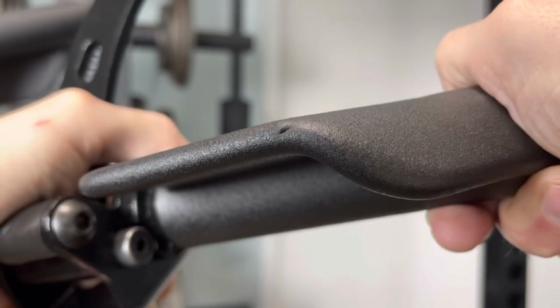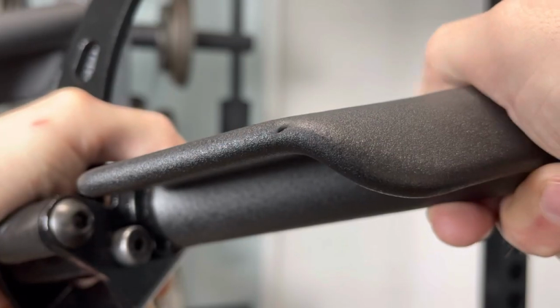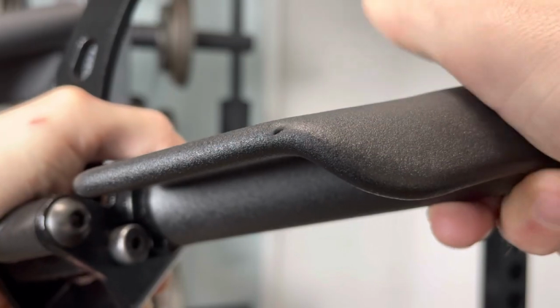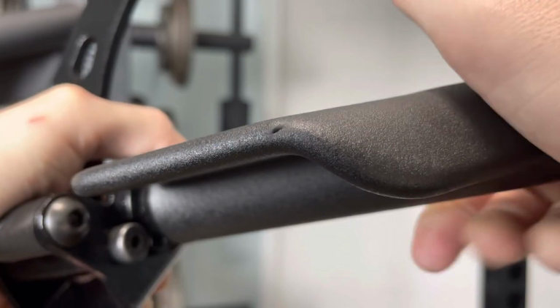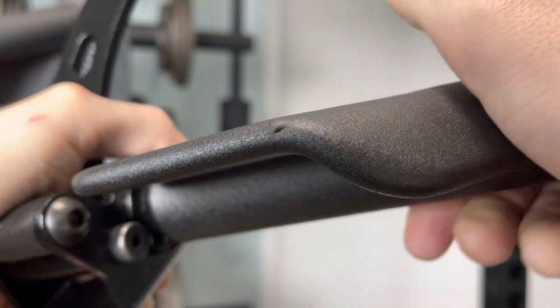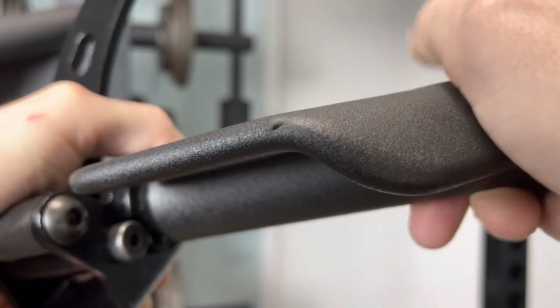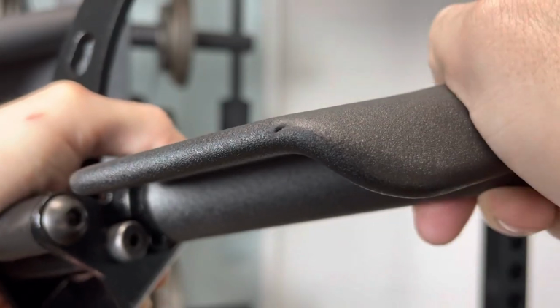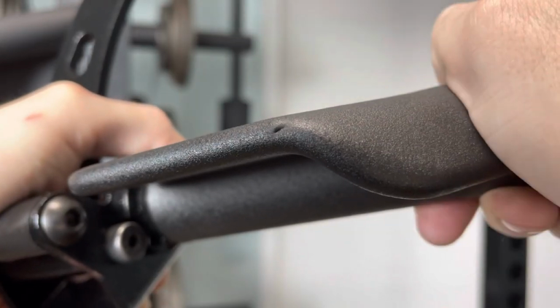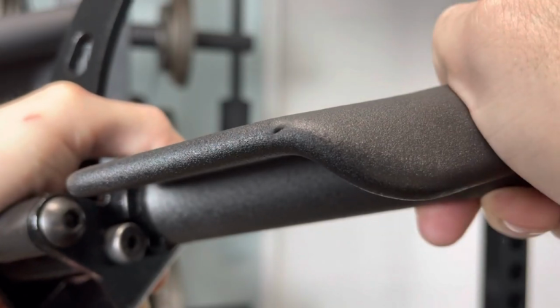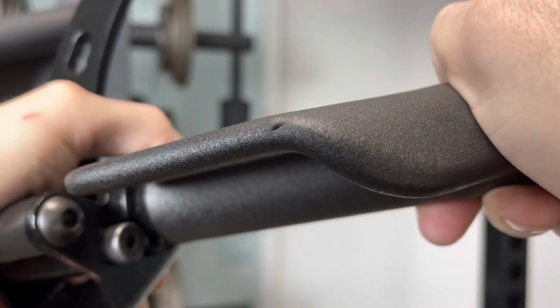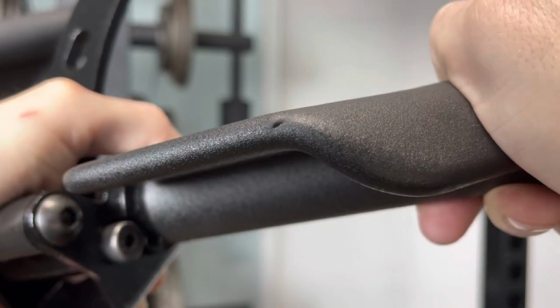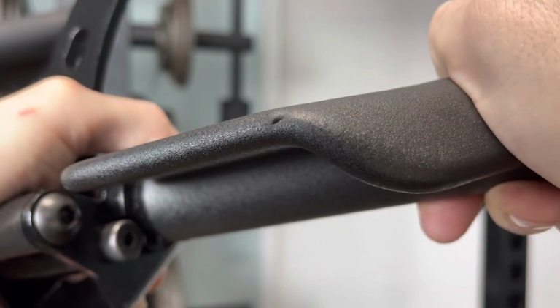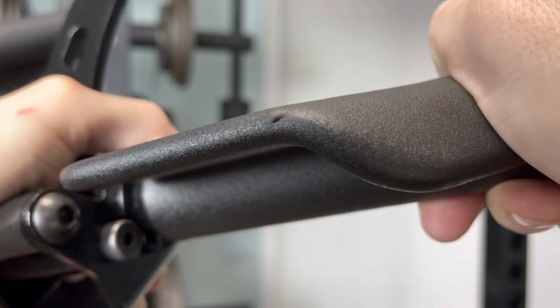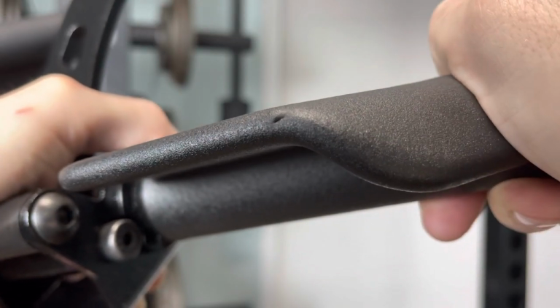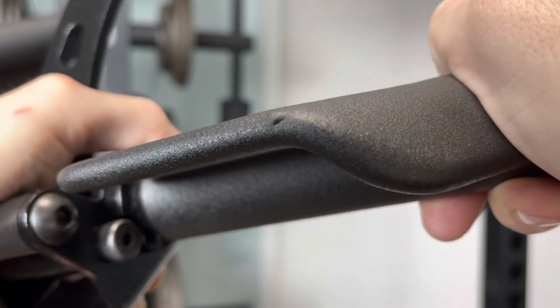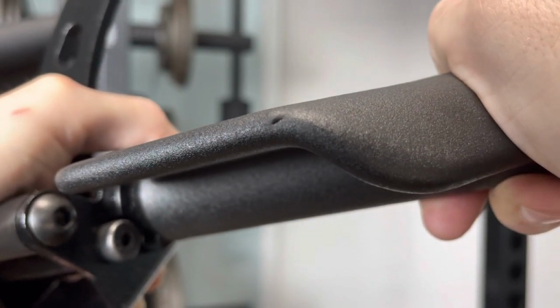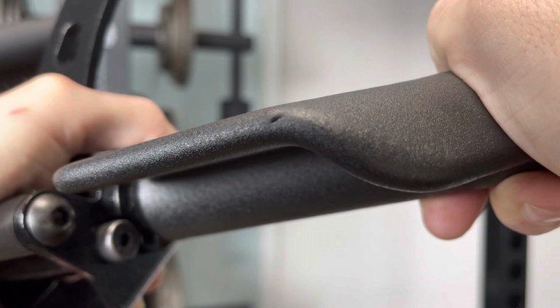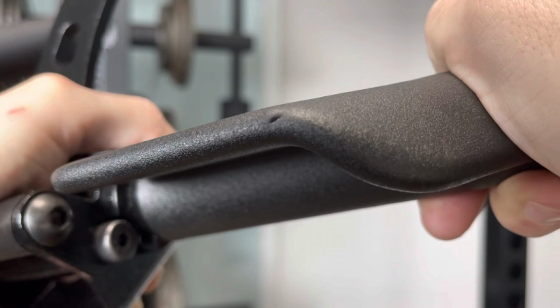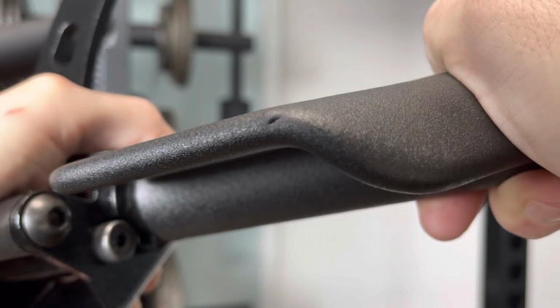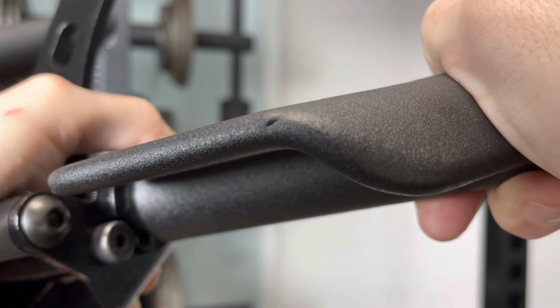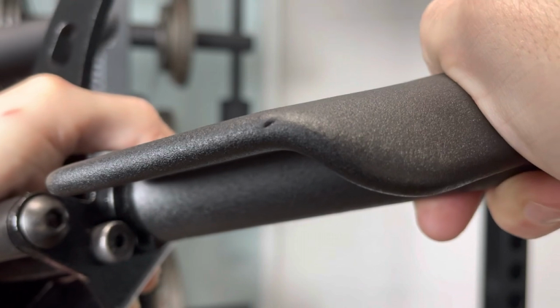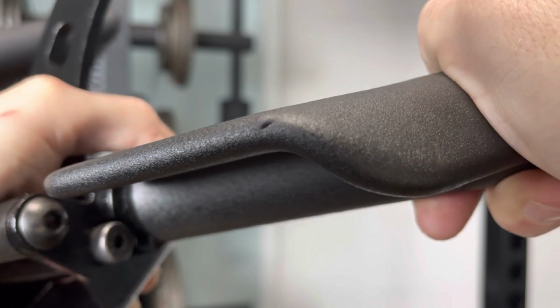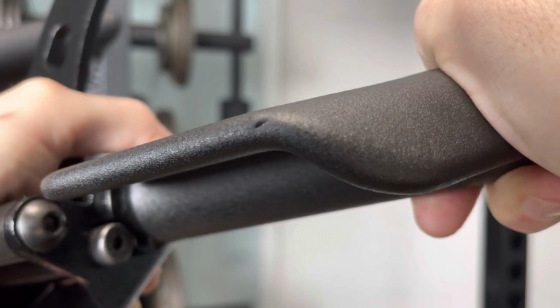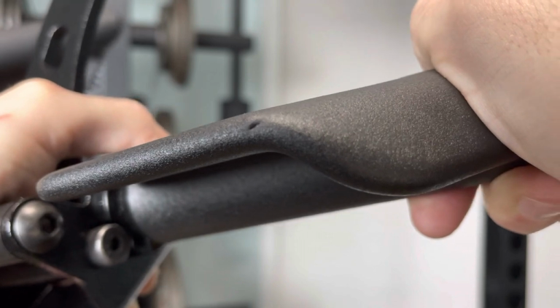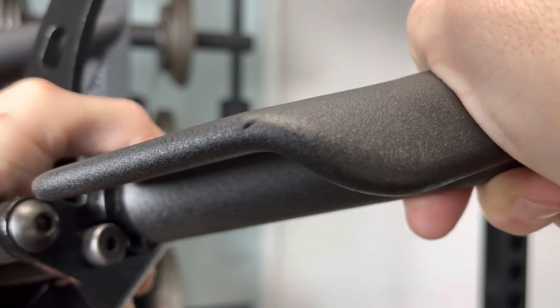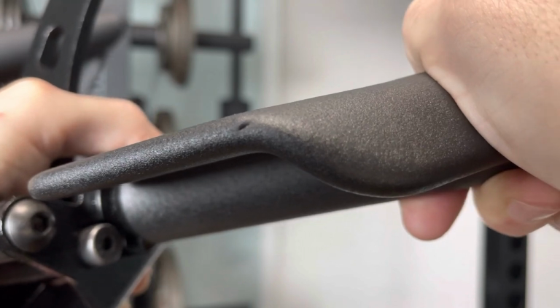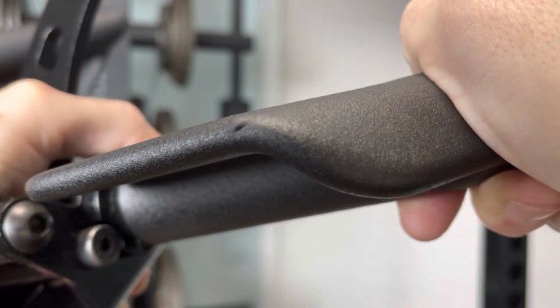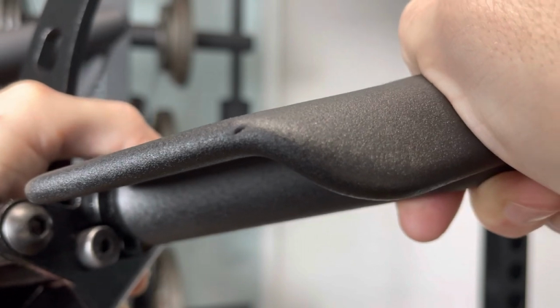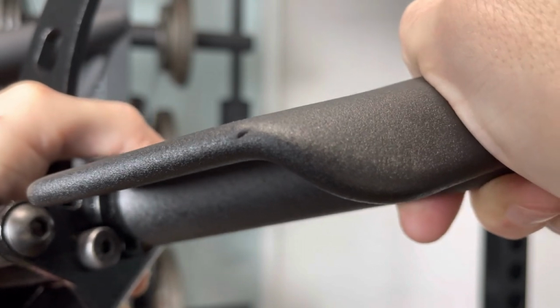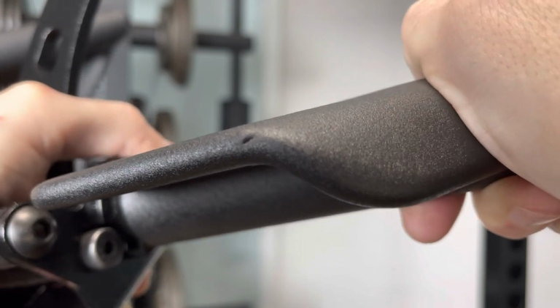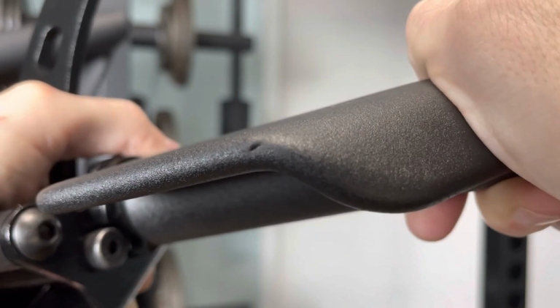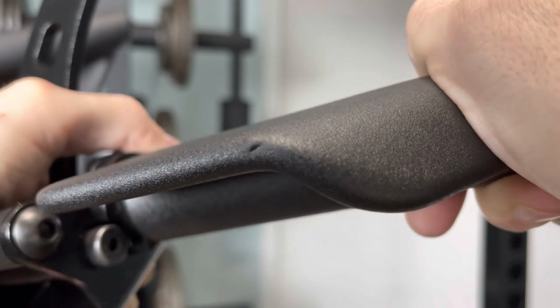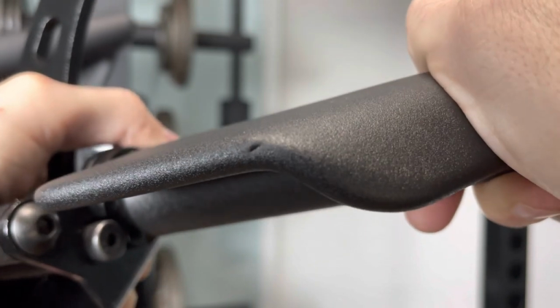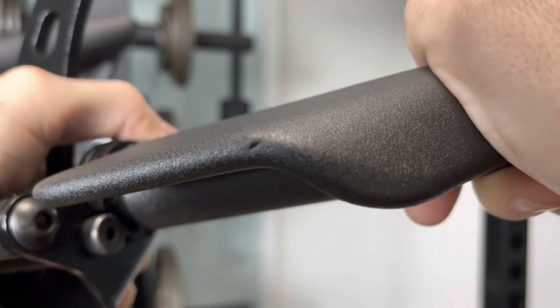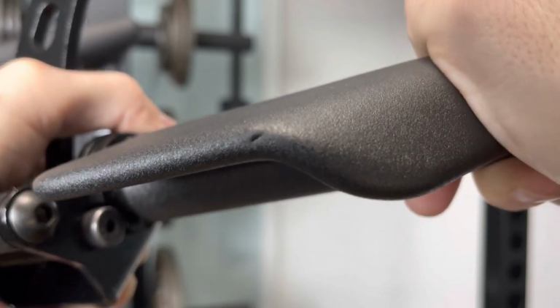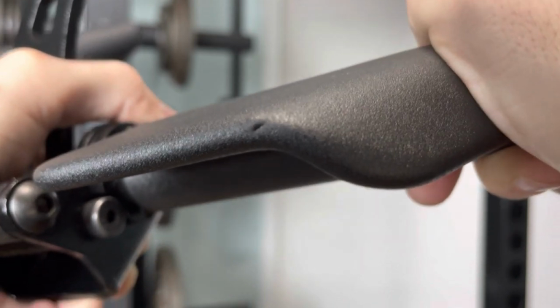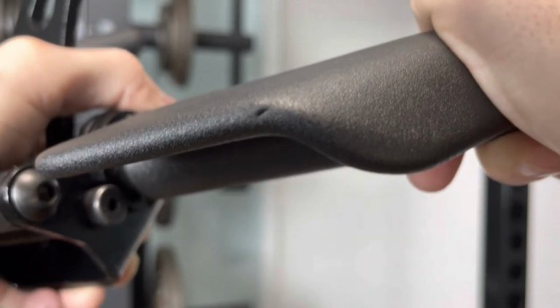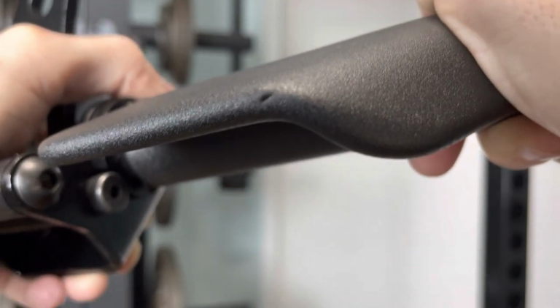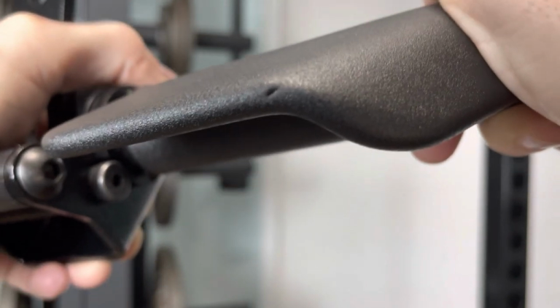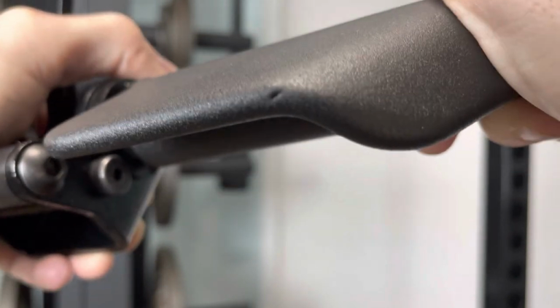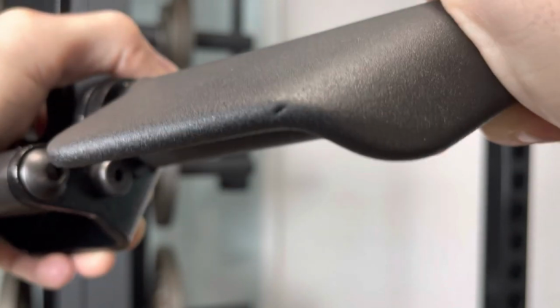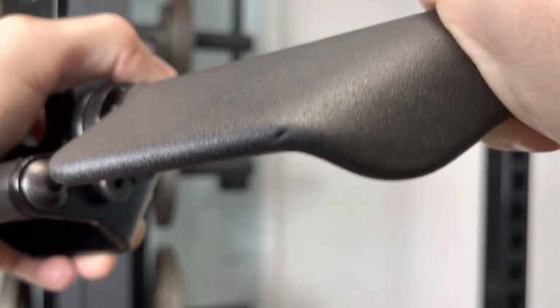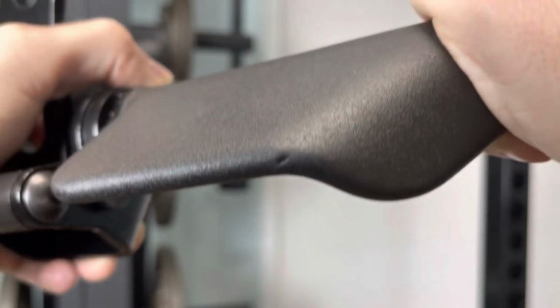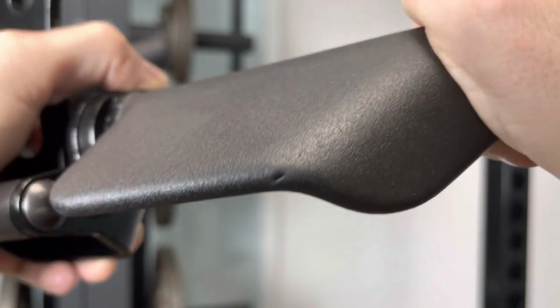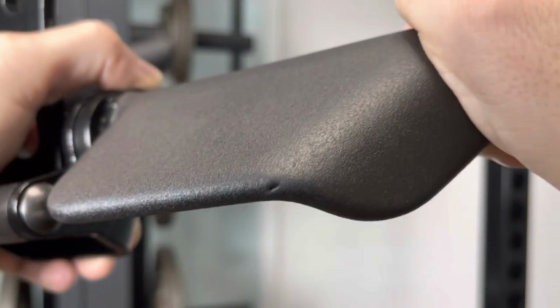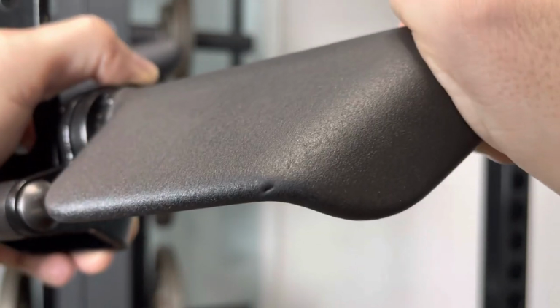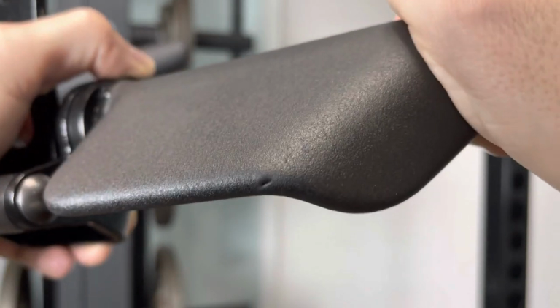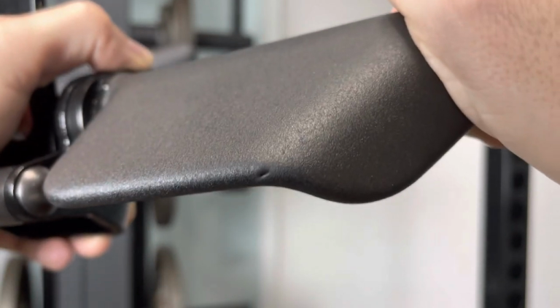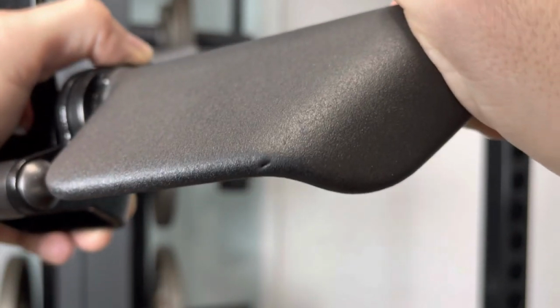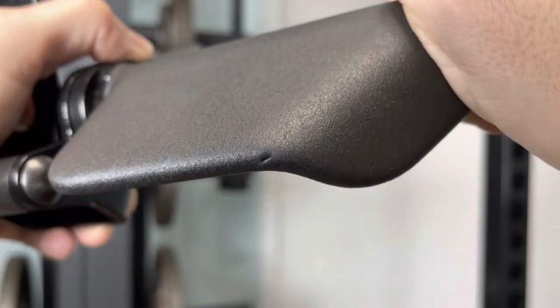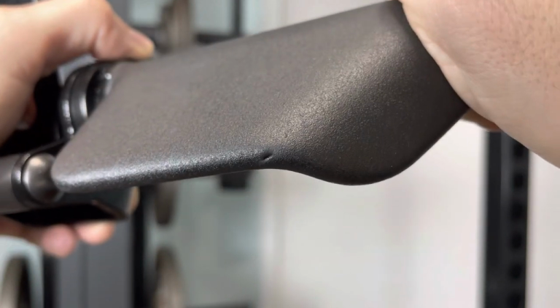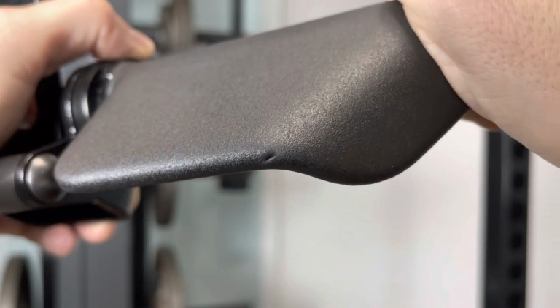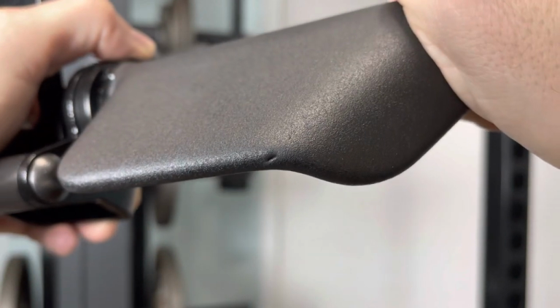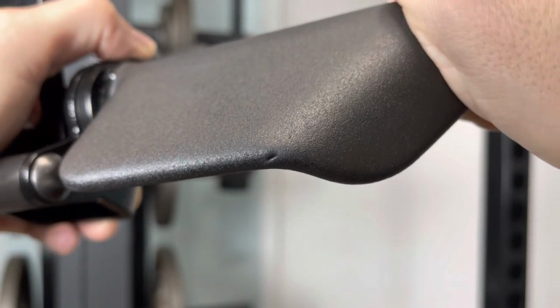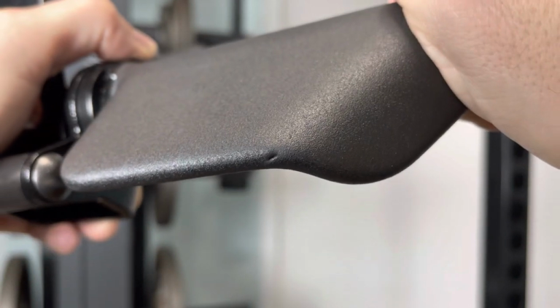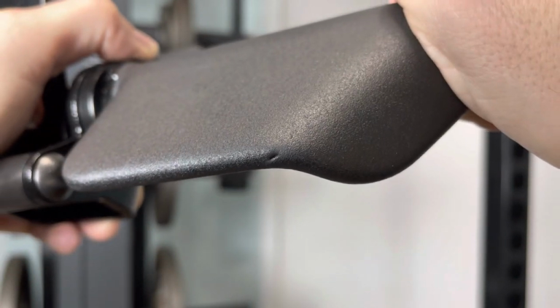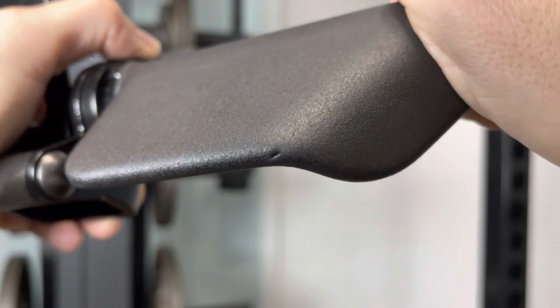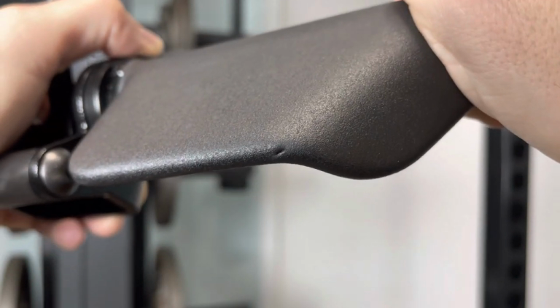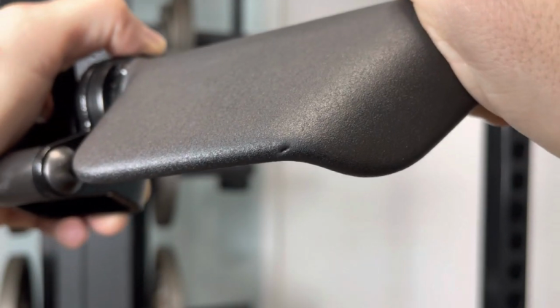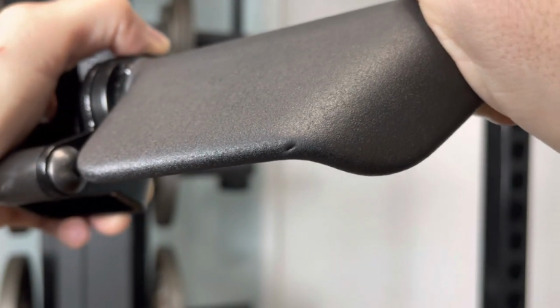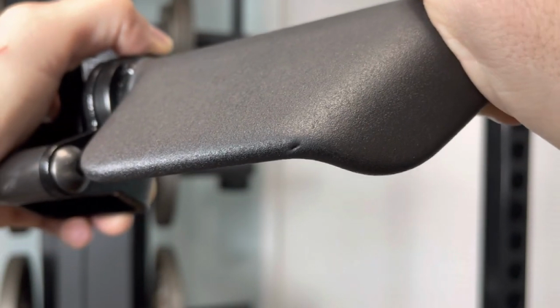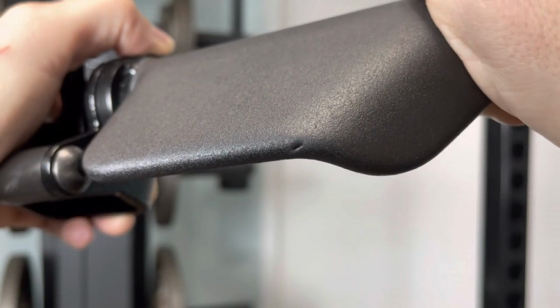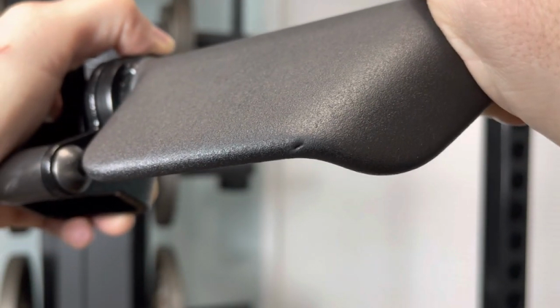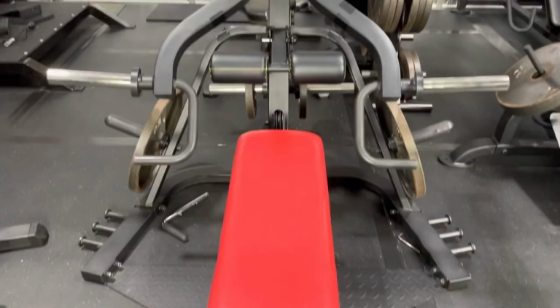By no means are the grips indestructible — I dropped one and had a slight split in the grip, which was a little irritating at the time.